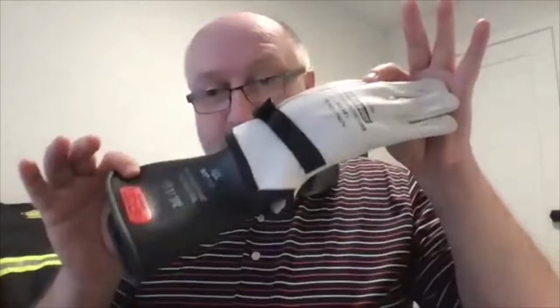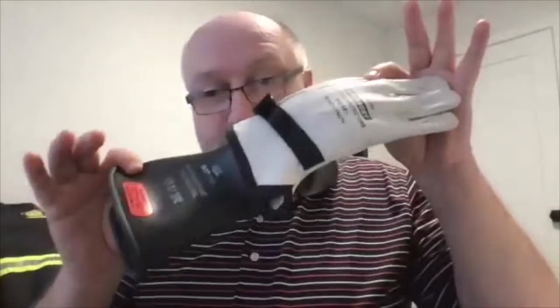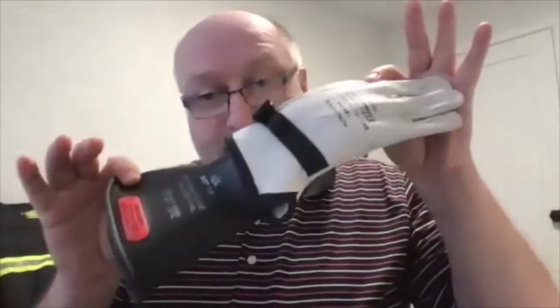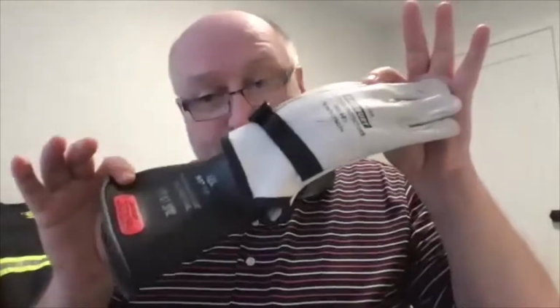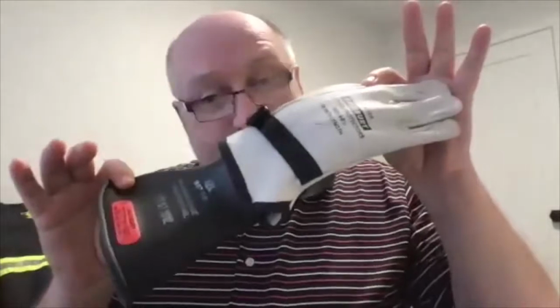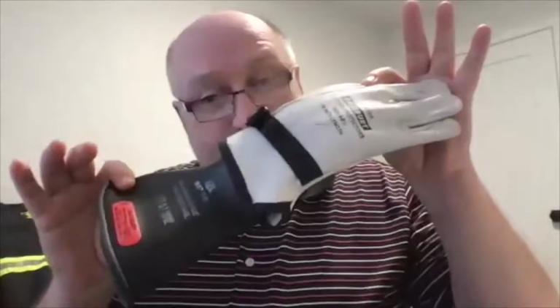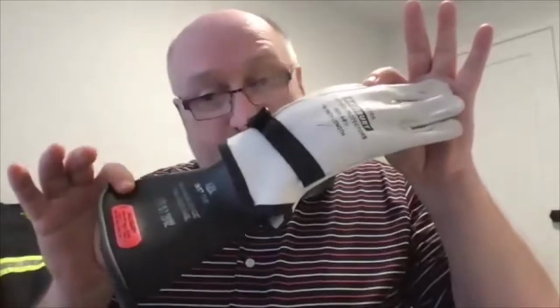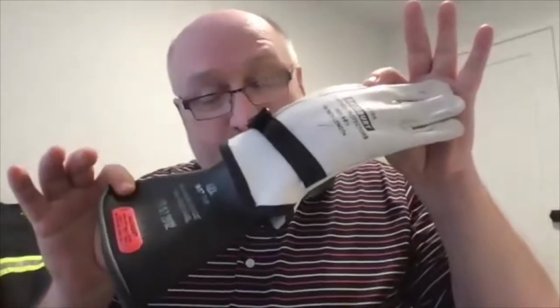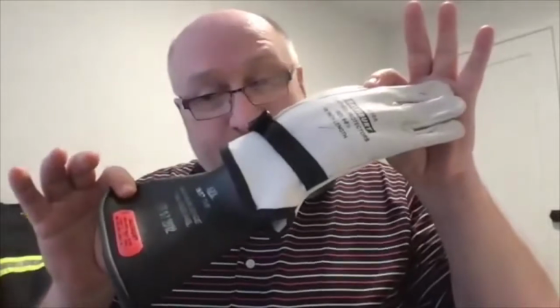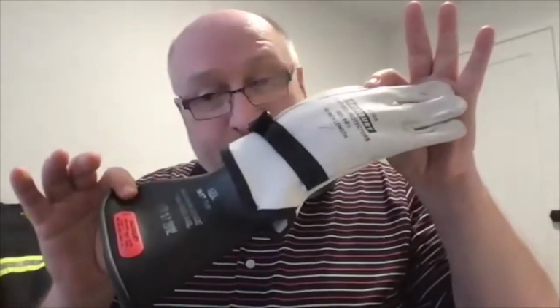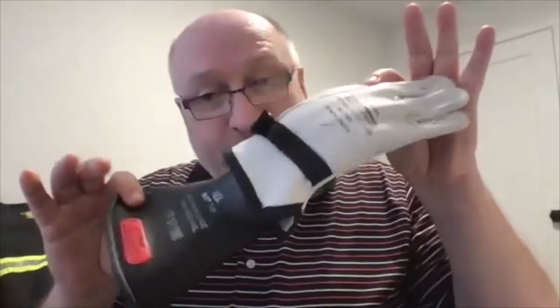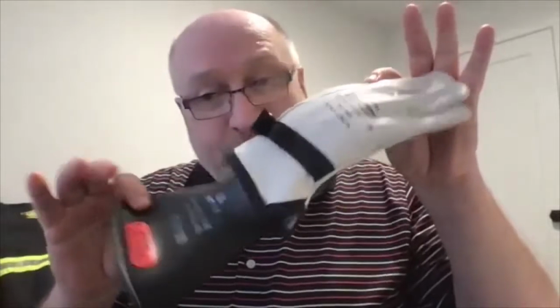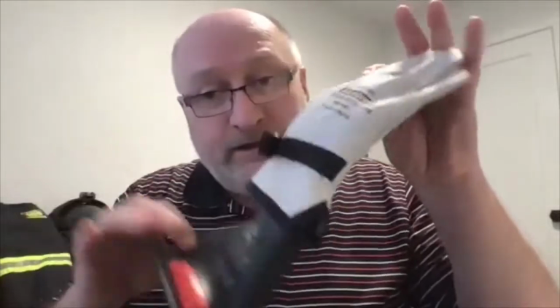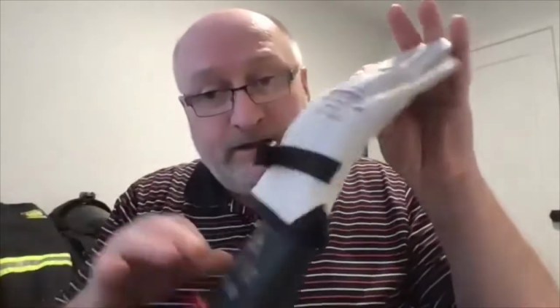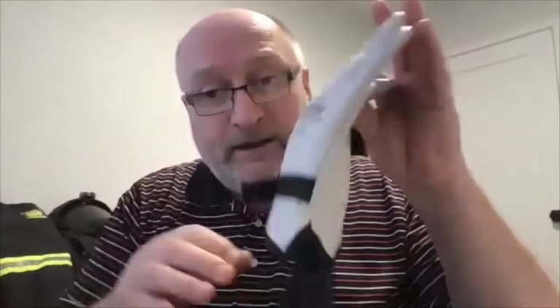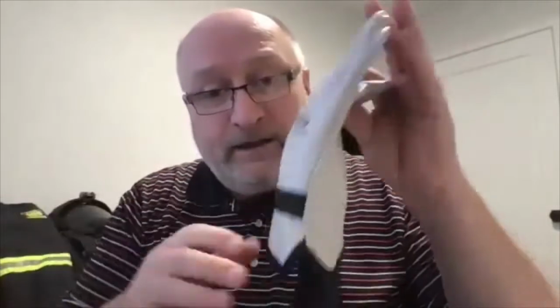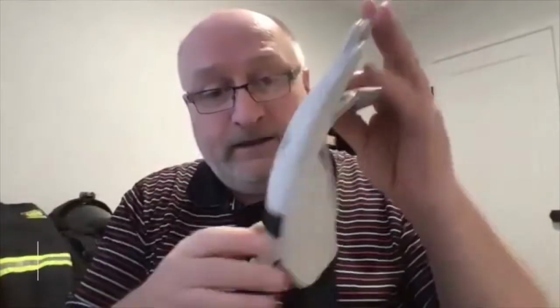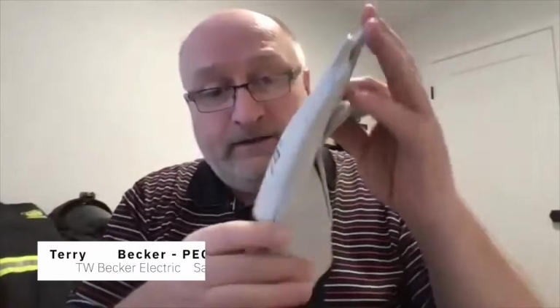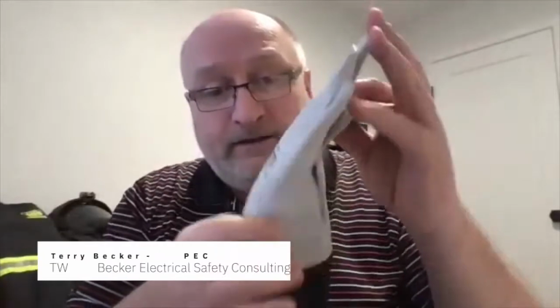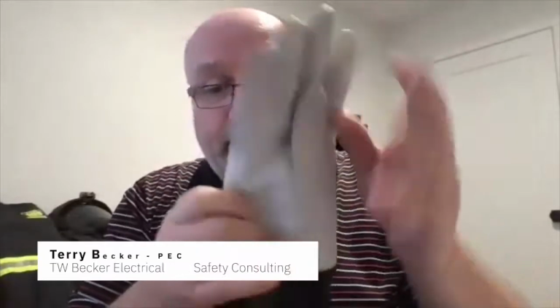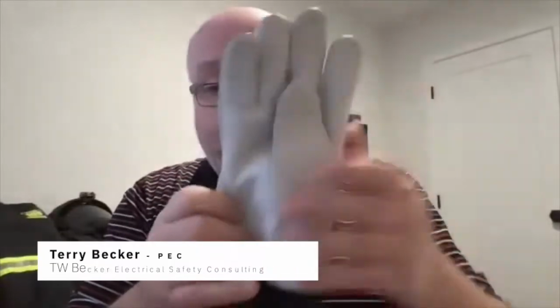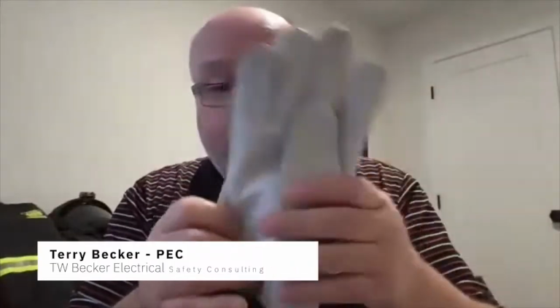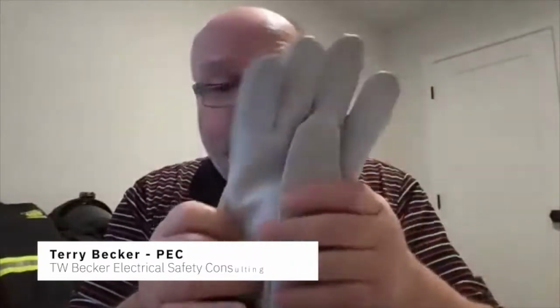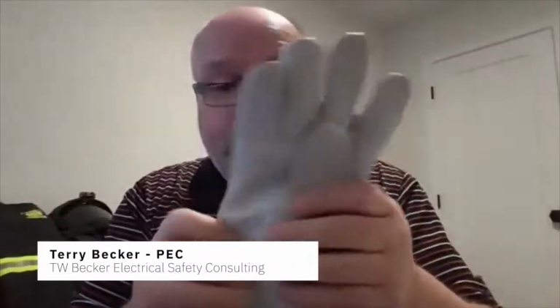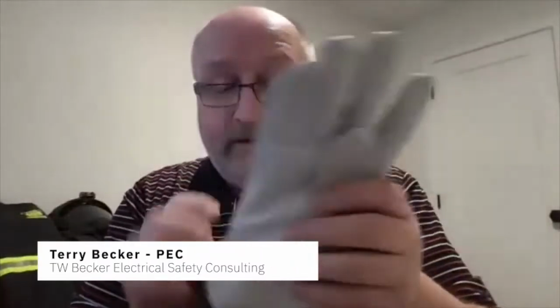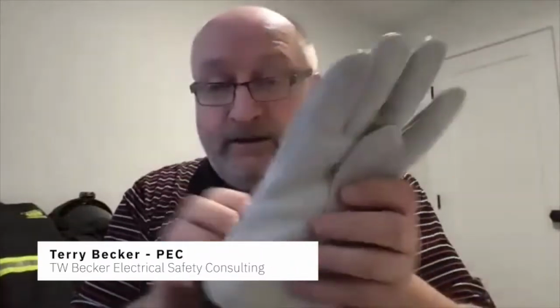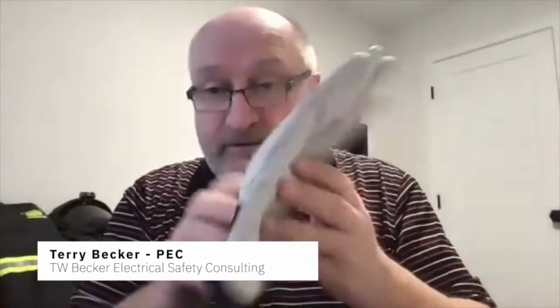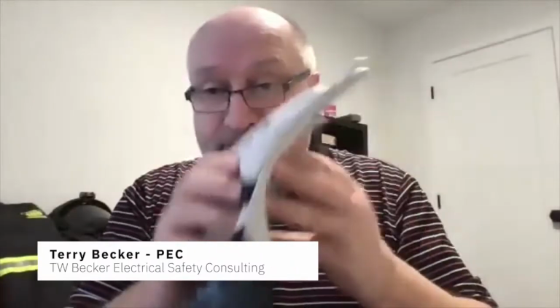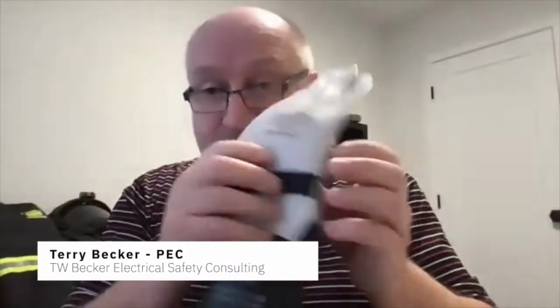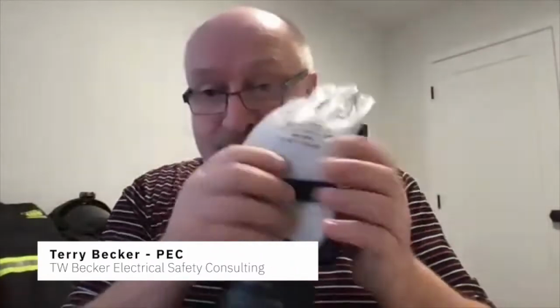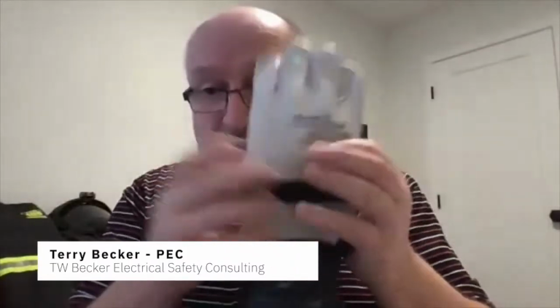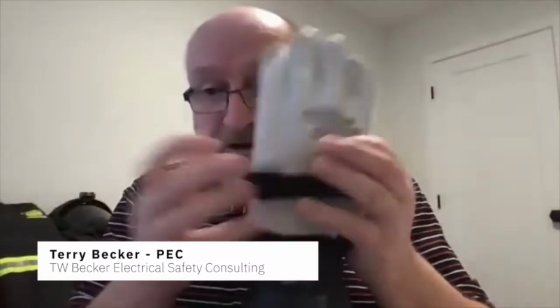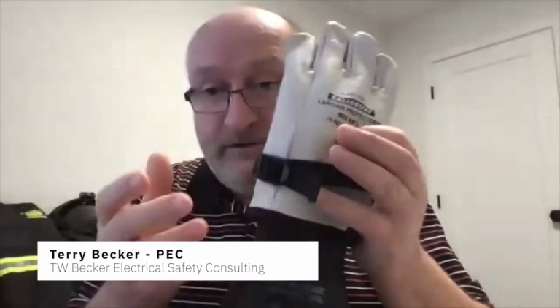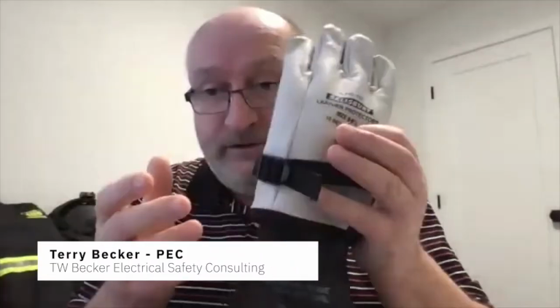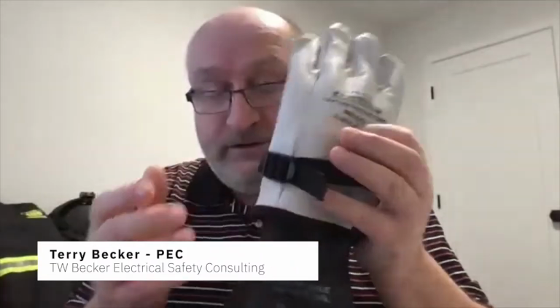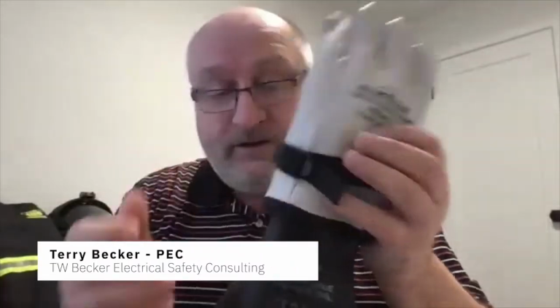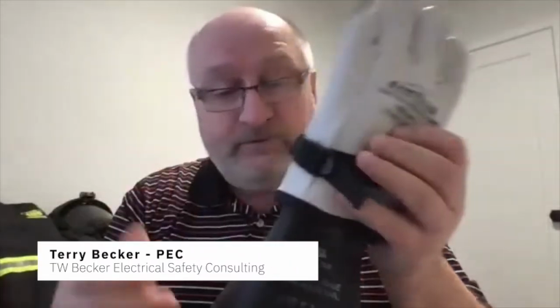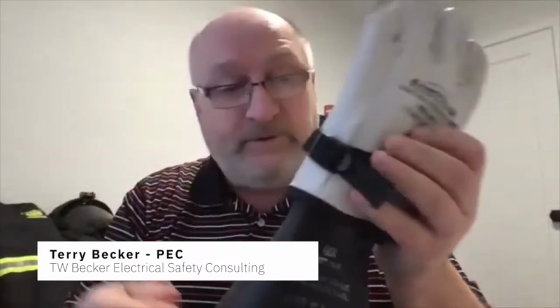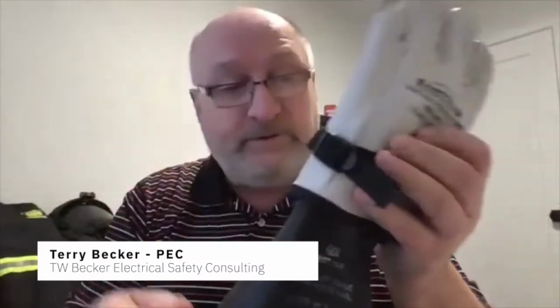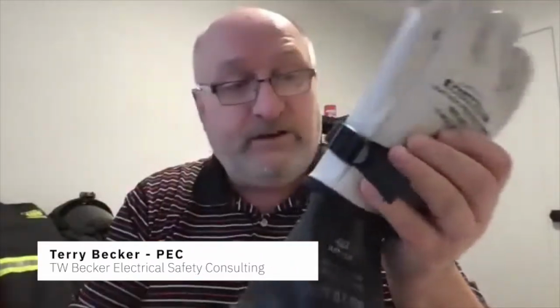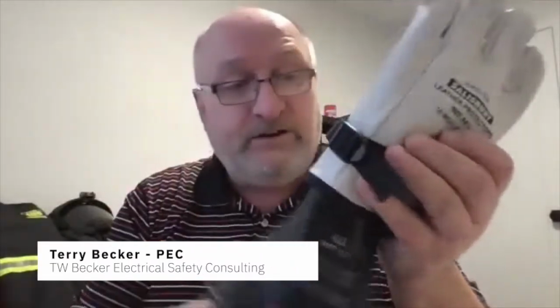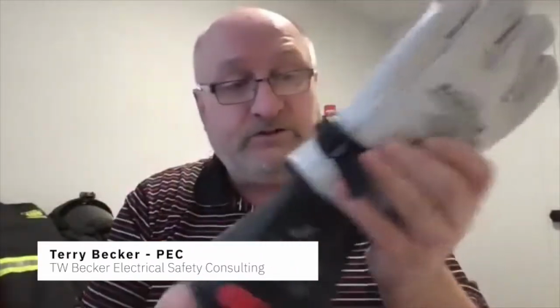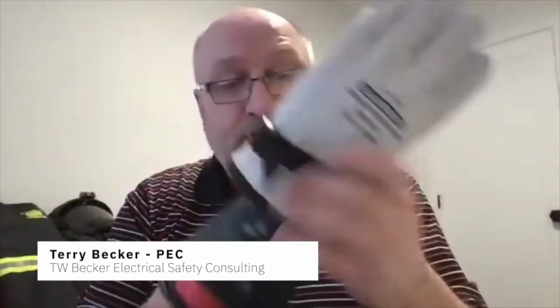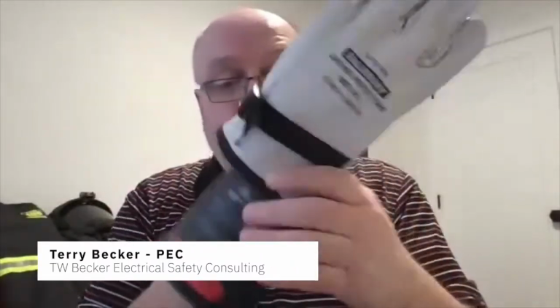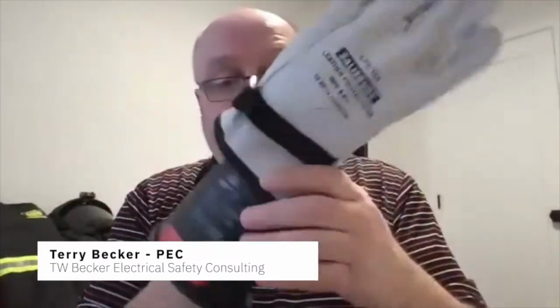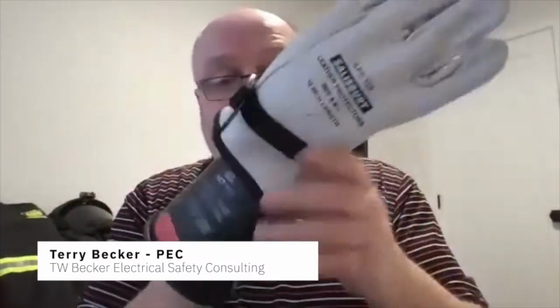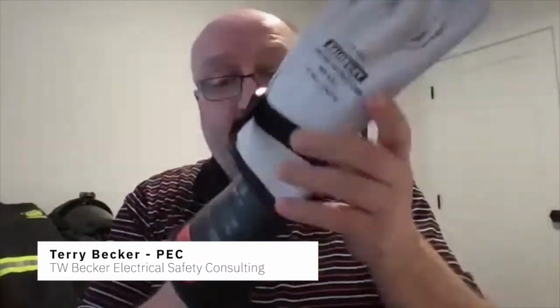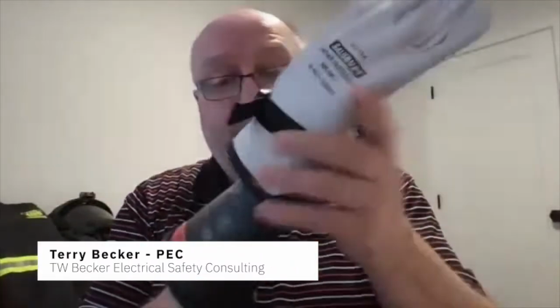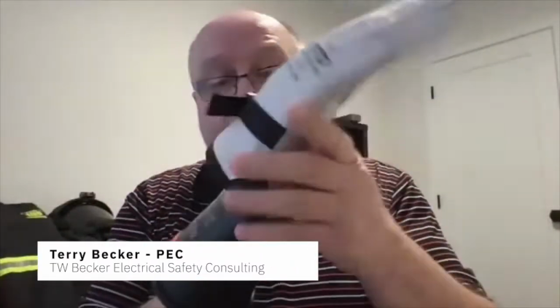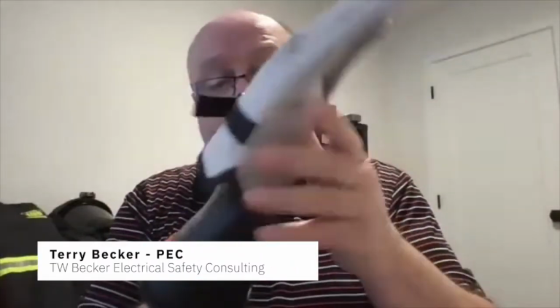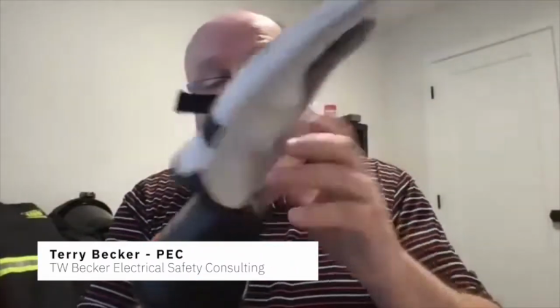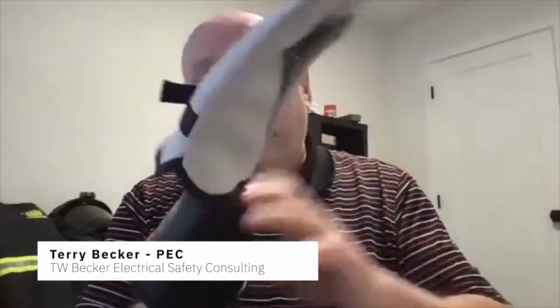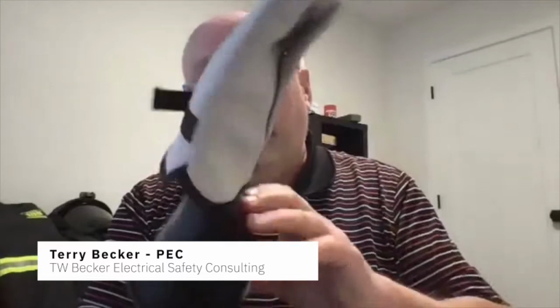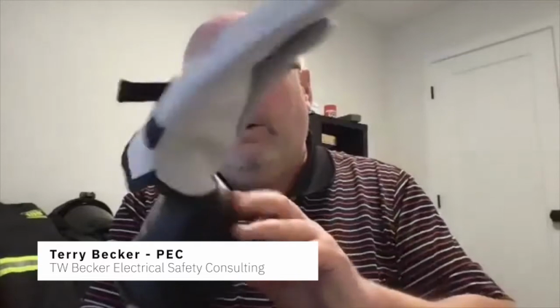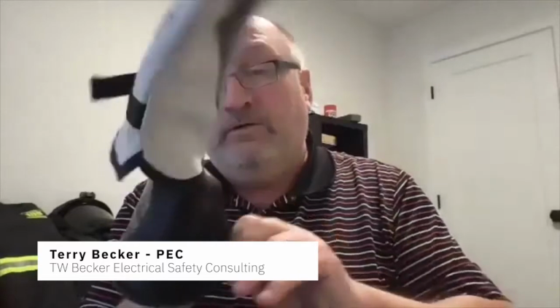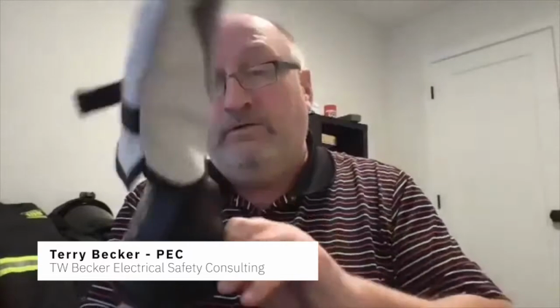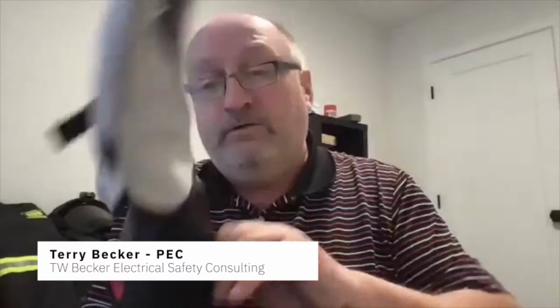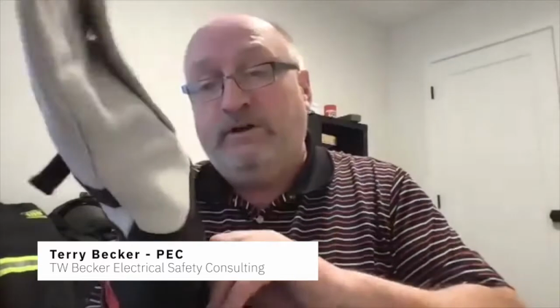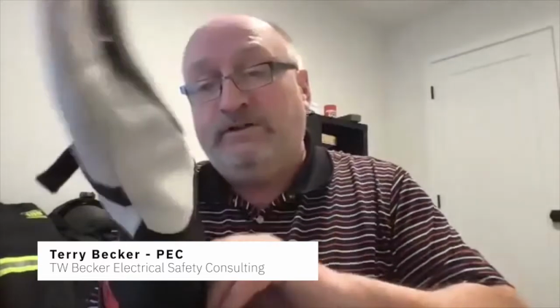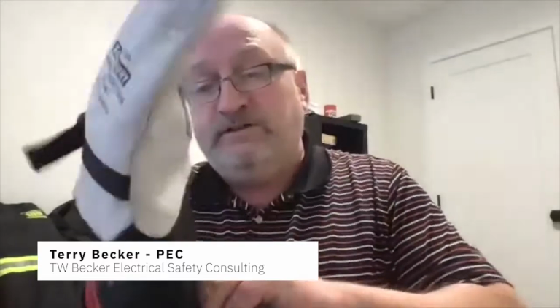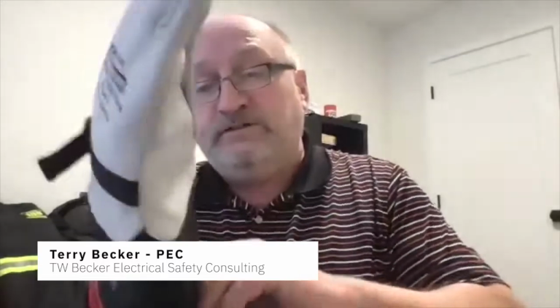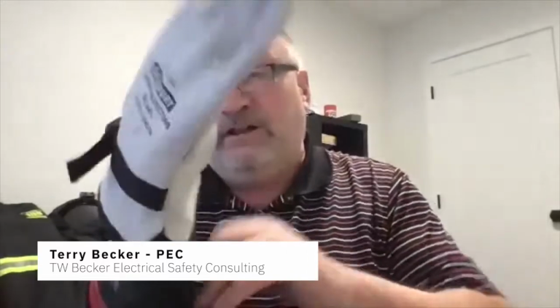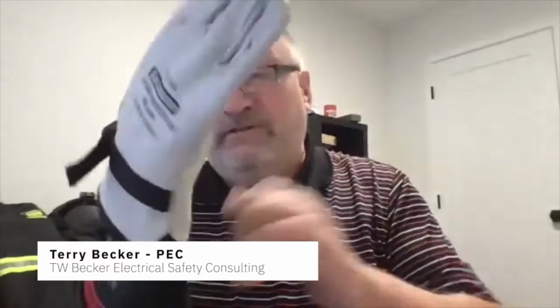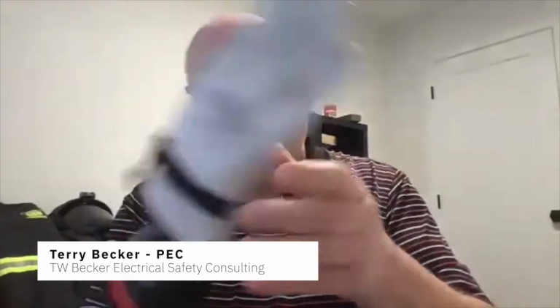Here's the glove. And I train on the glove, but then I train on what this glove is.